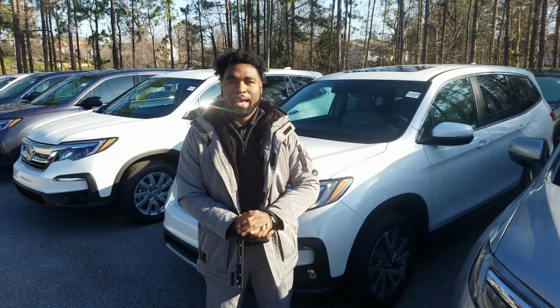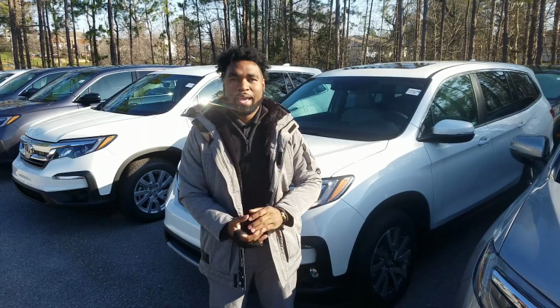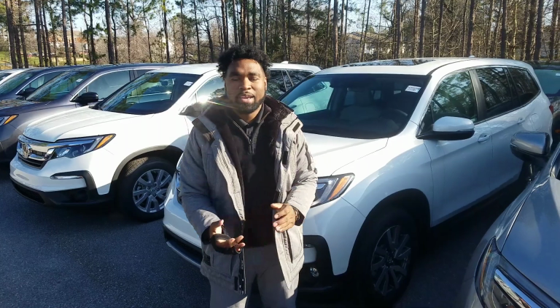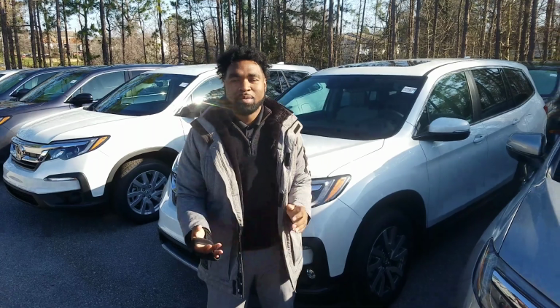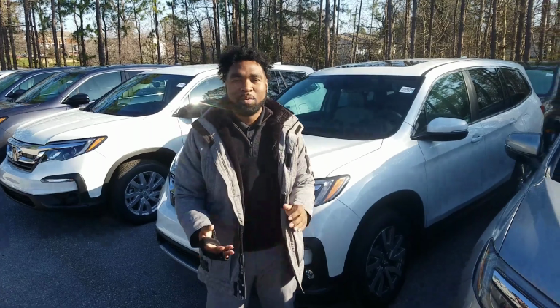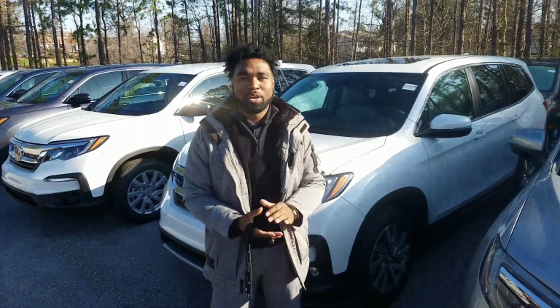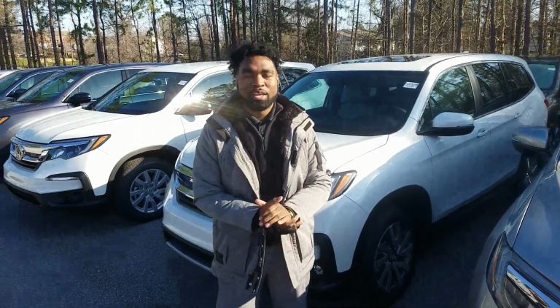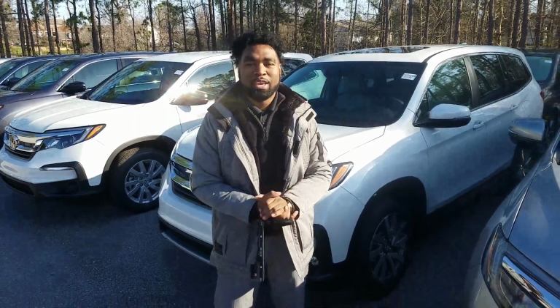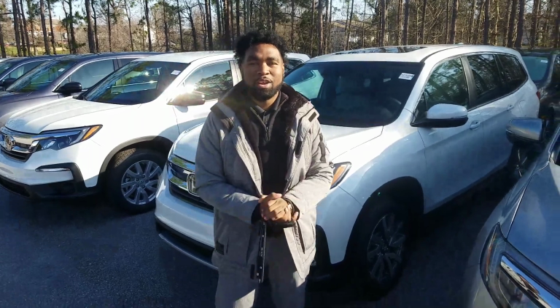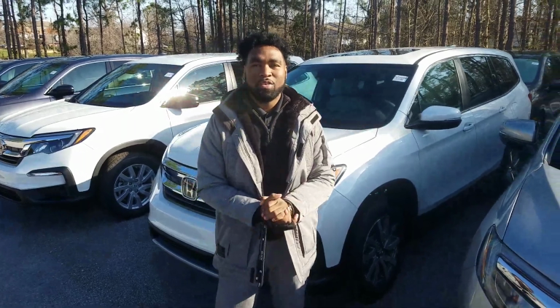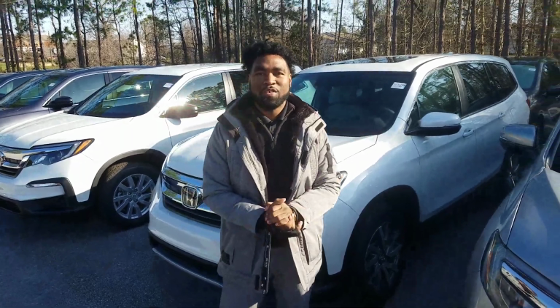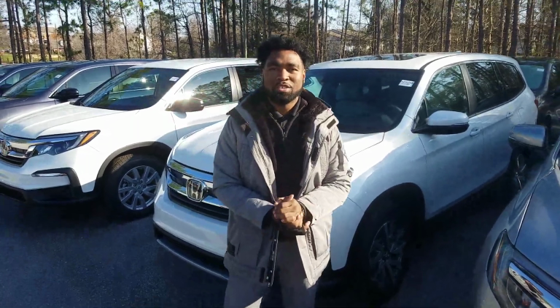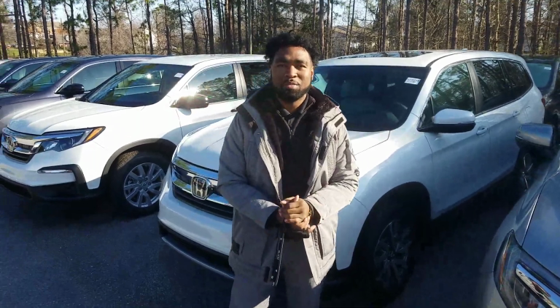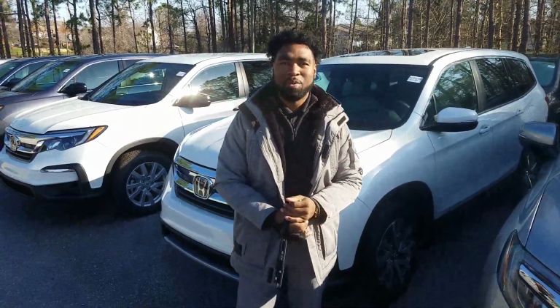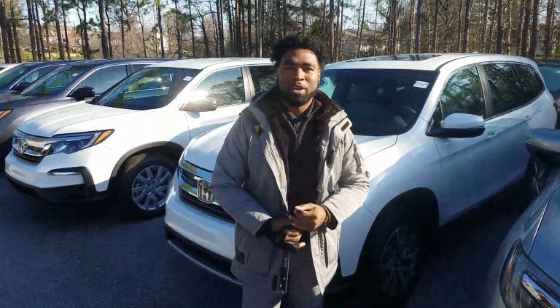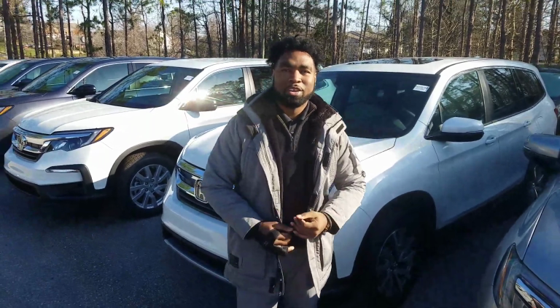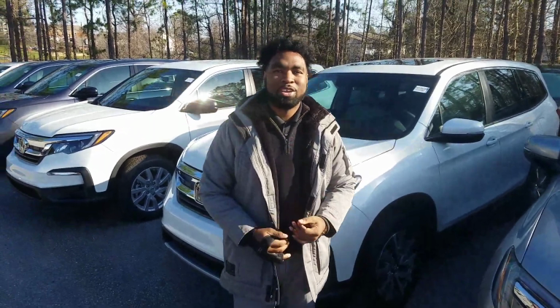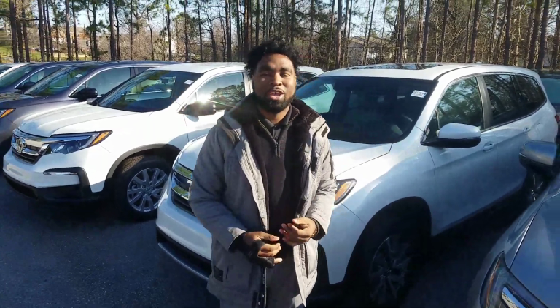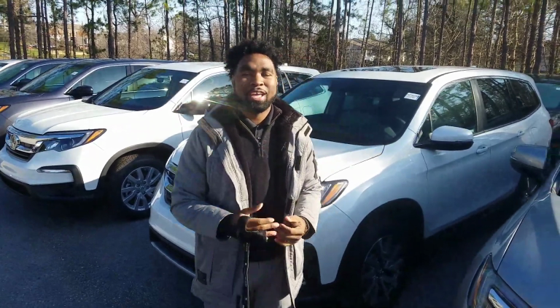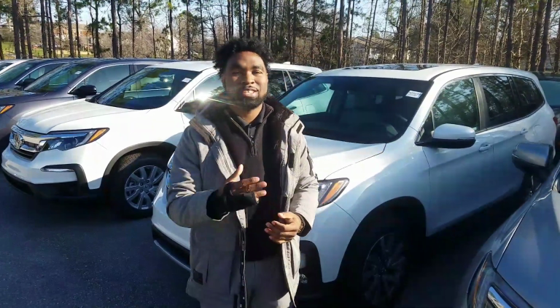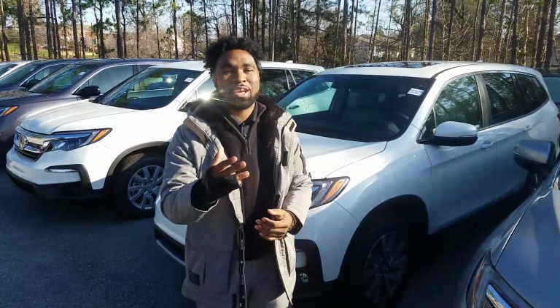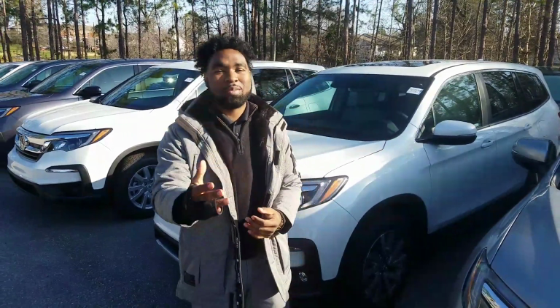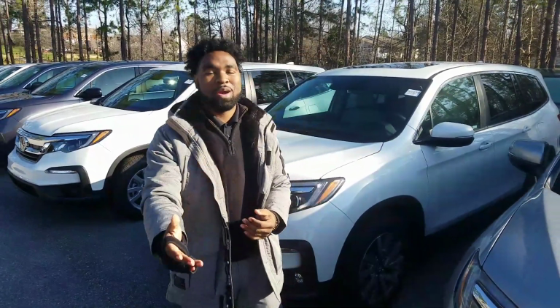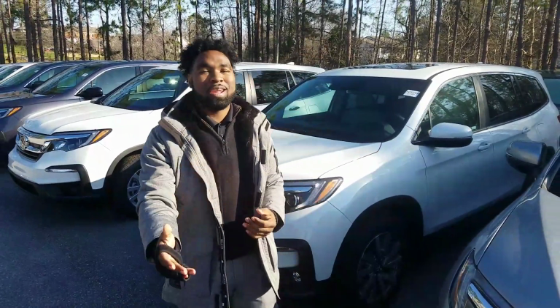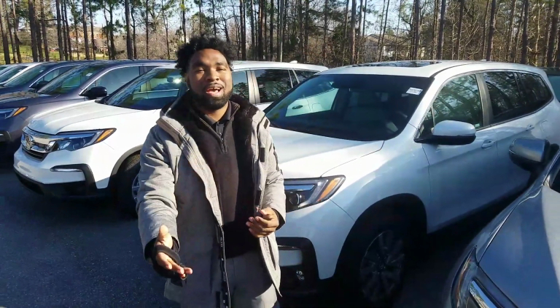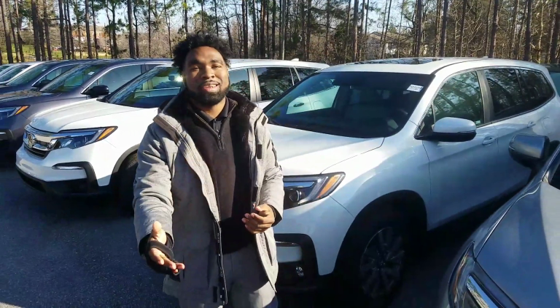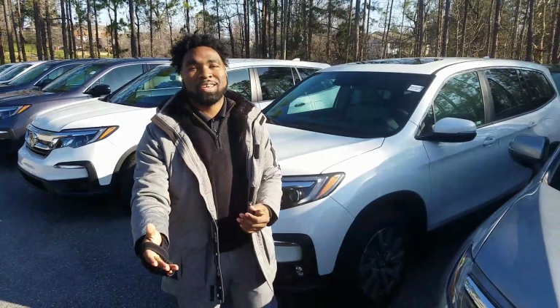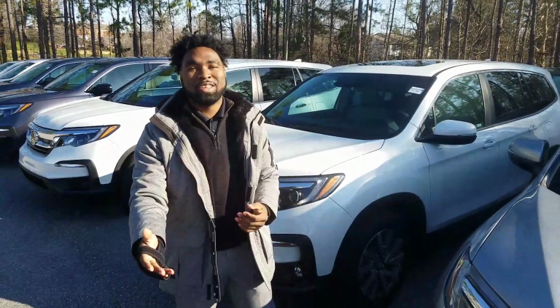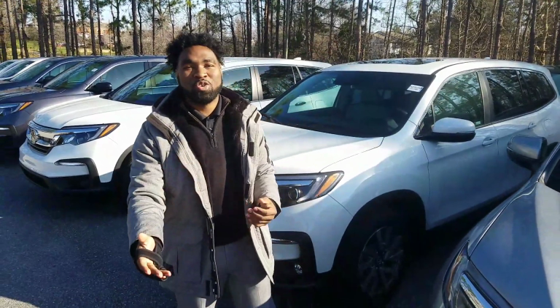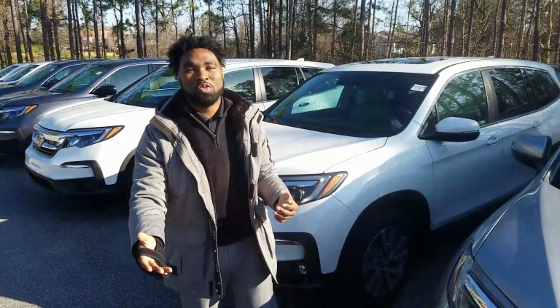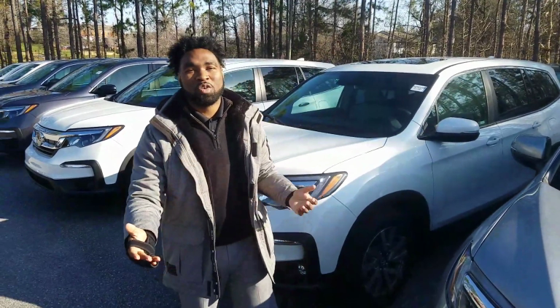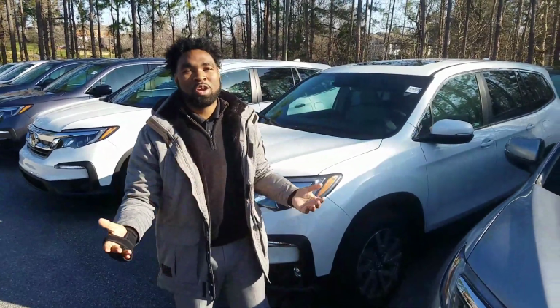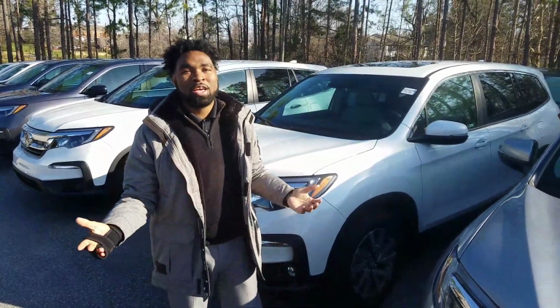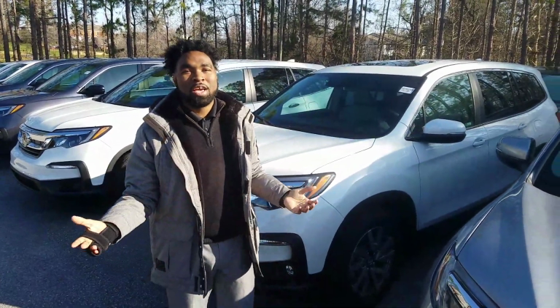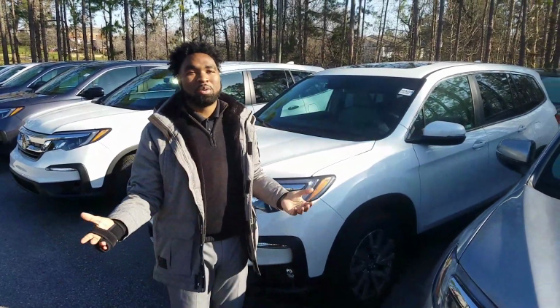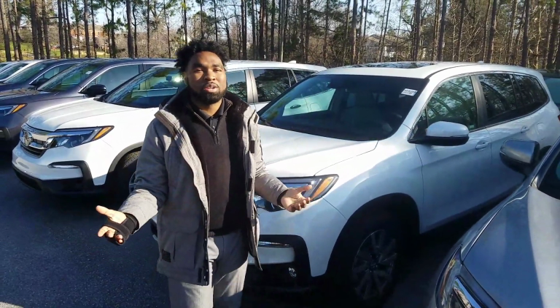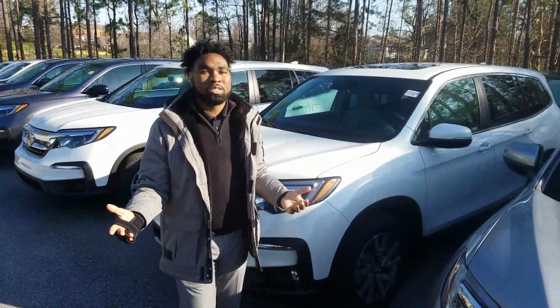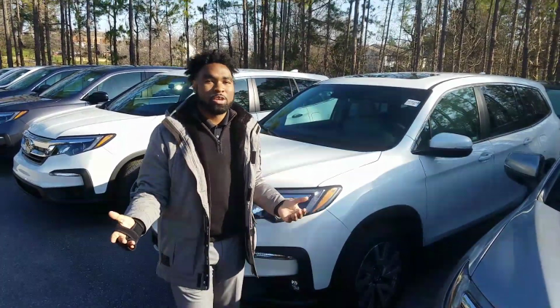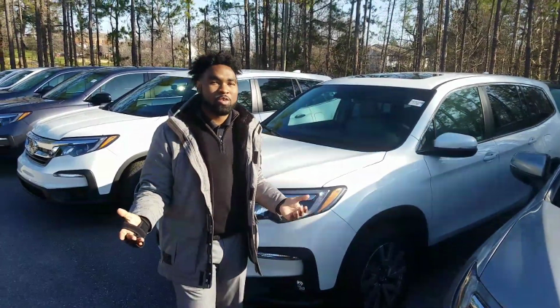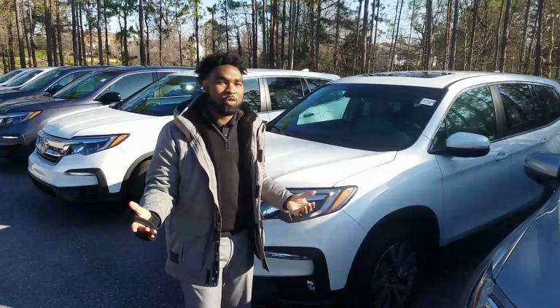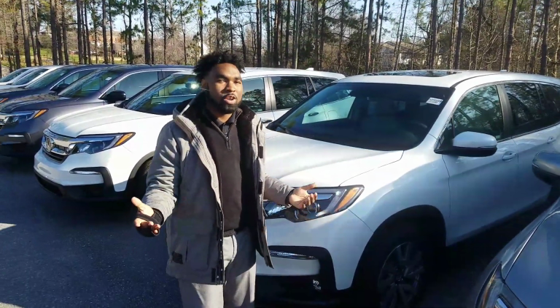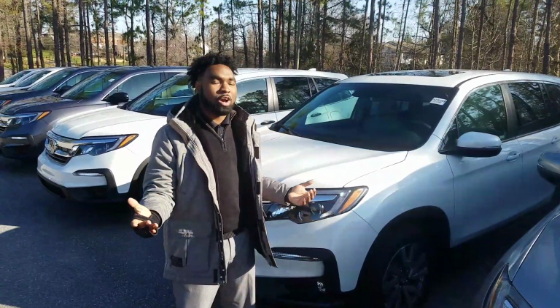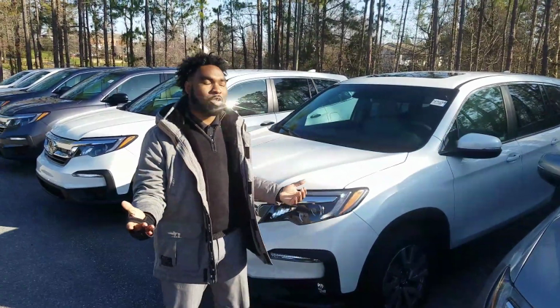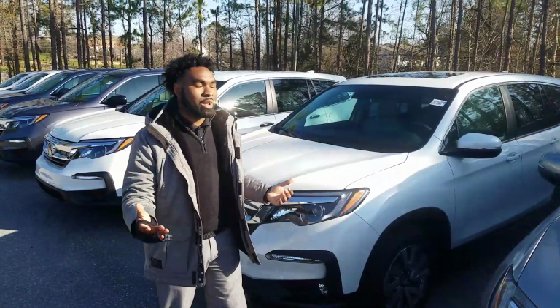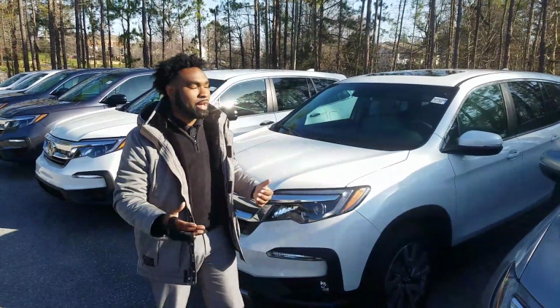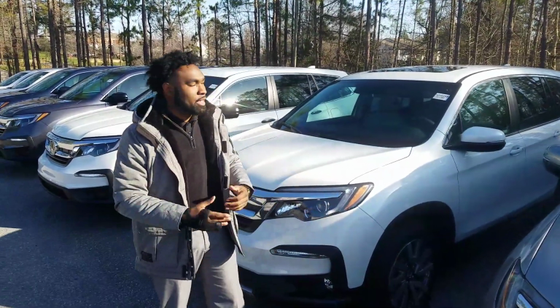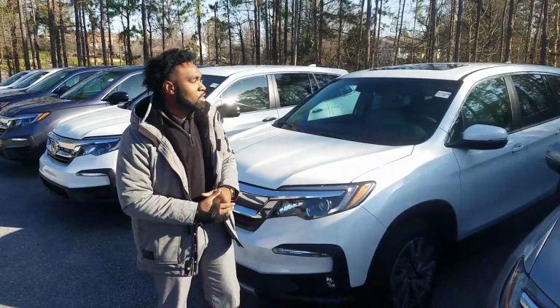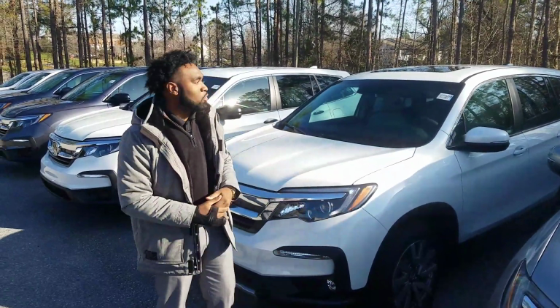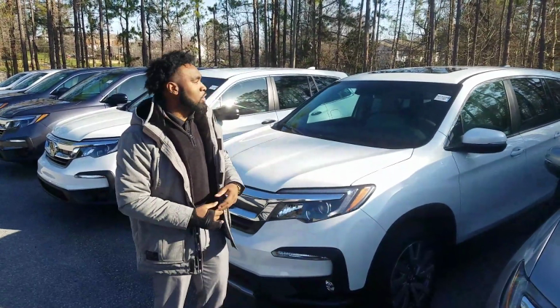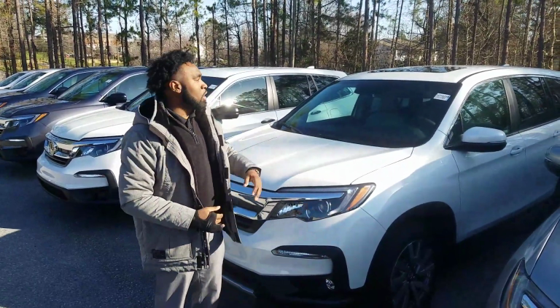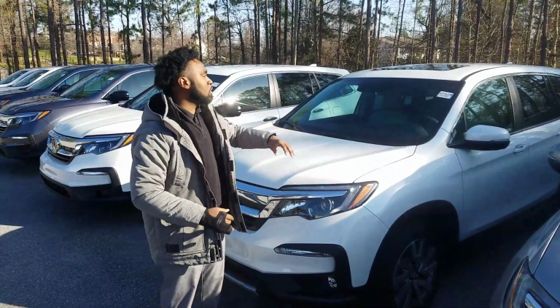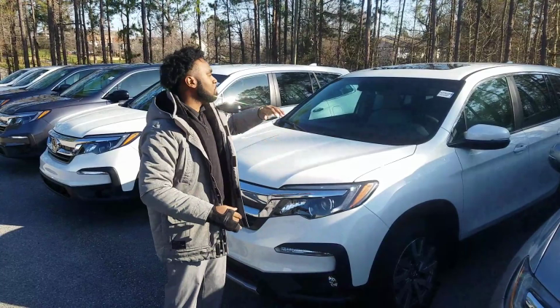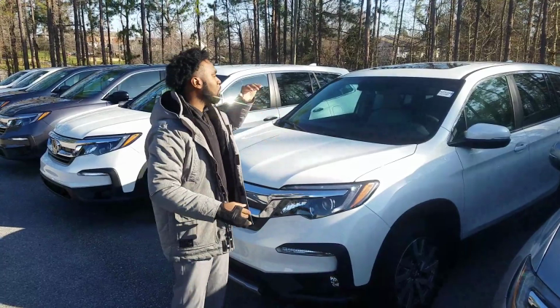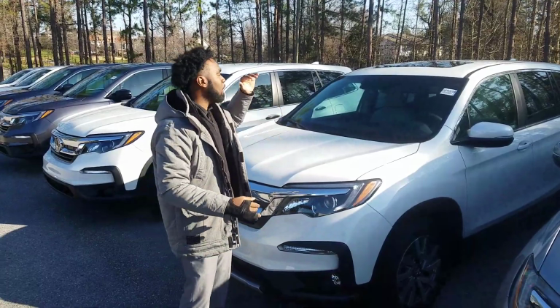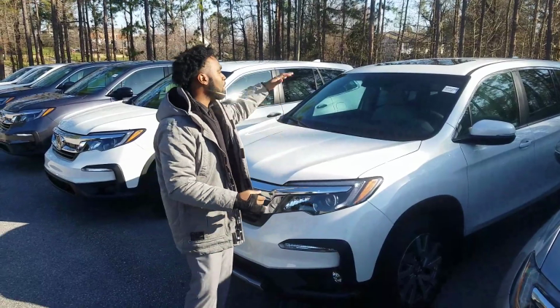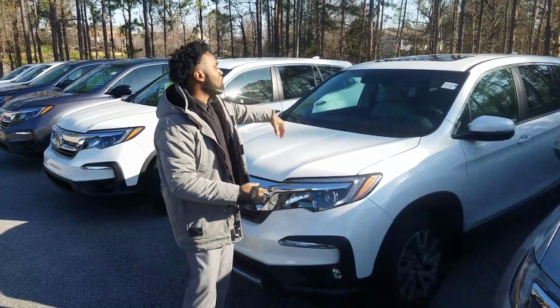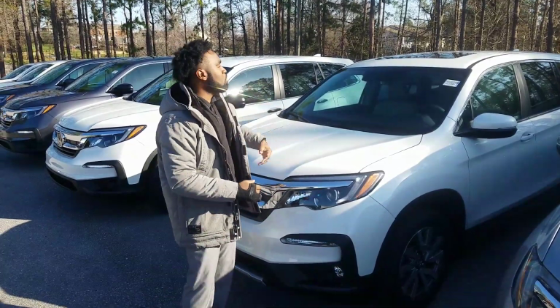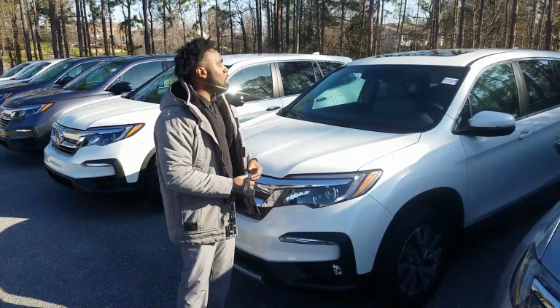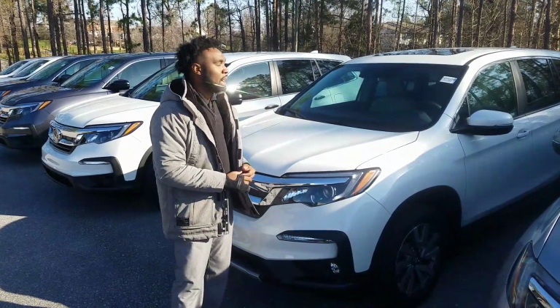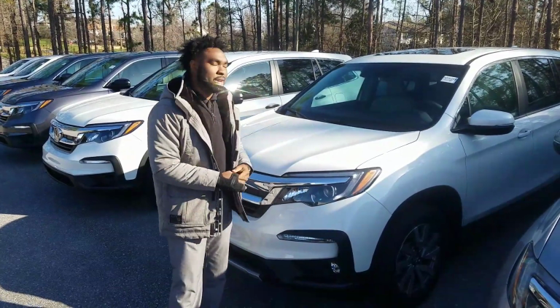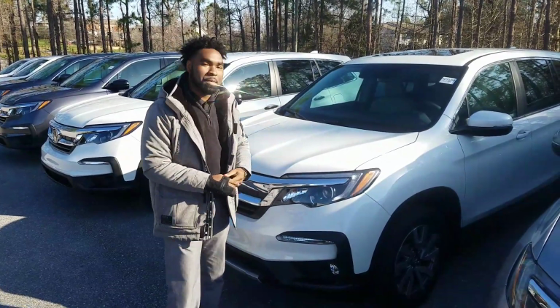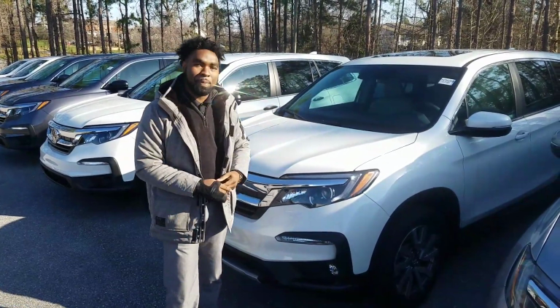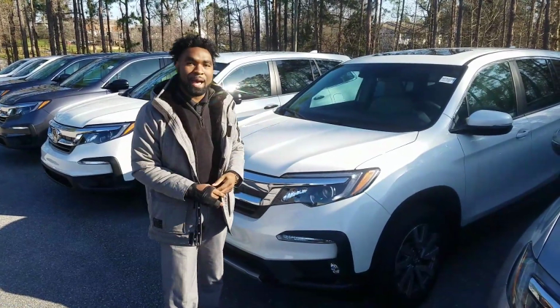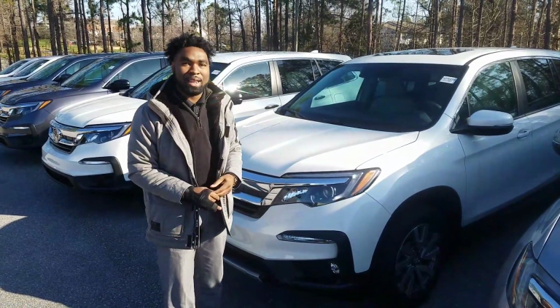Hey, good morning. Gary Vincent Parker here at Tamron Honda in Hoover, and I want to thank you for your online inquiry on this brand new Honda Pilot.